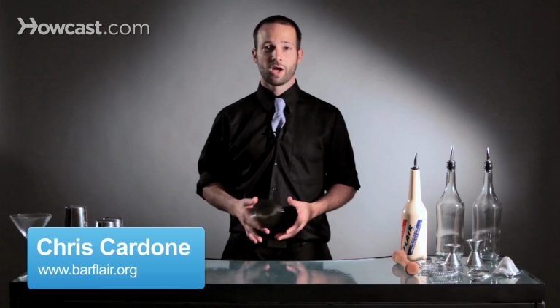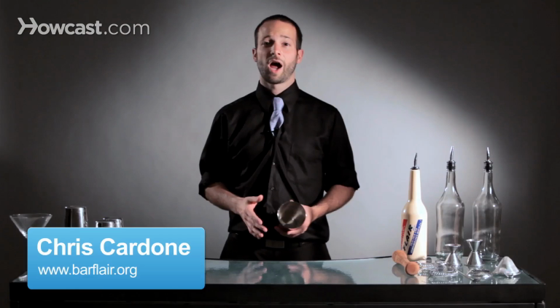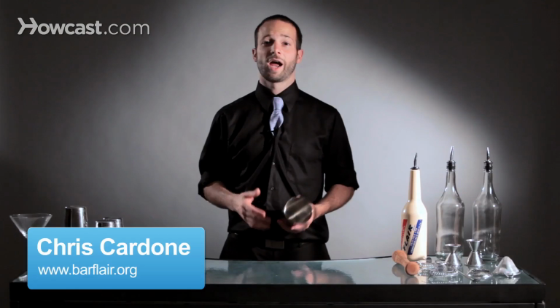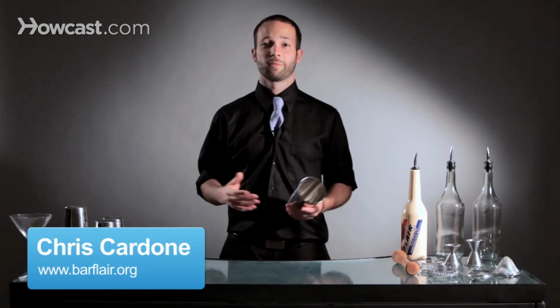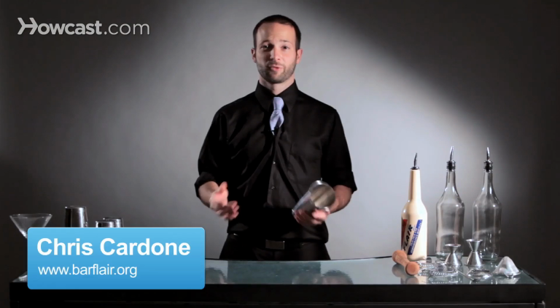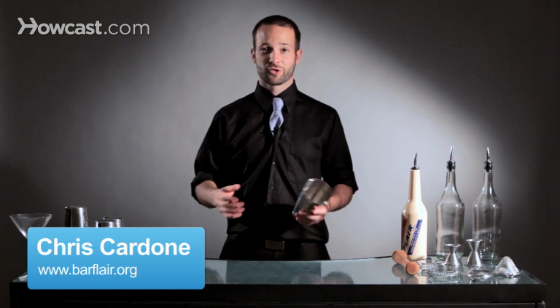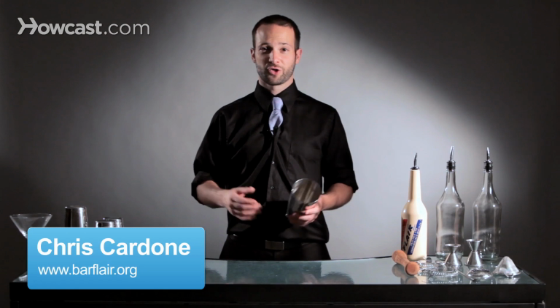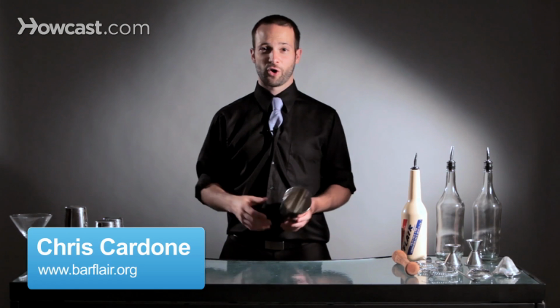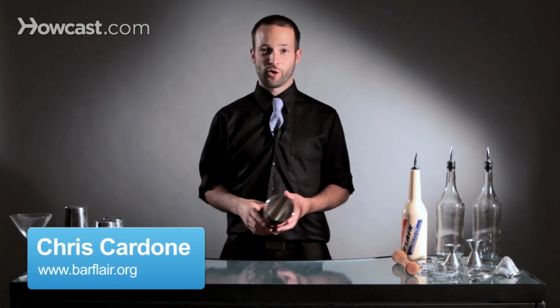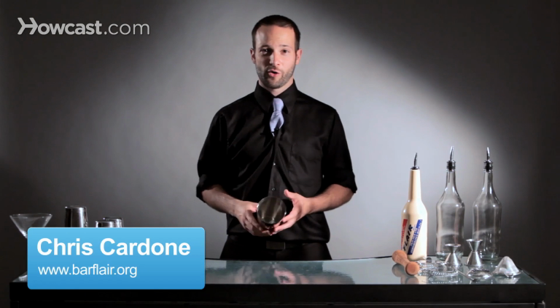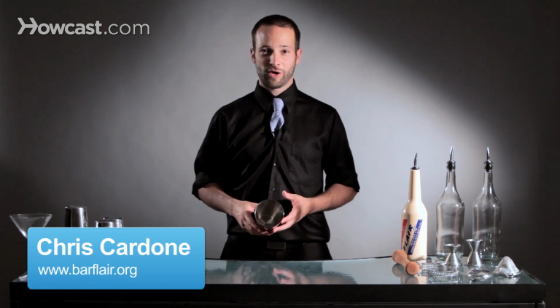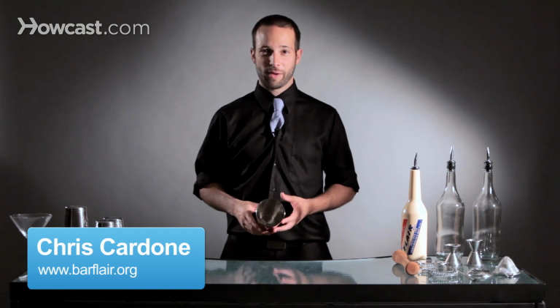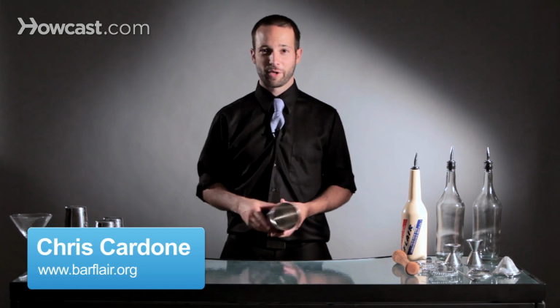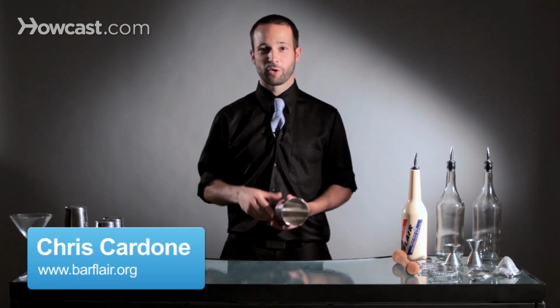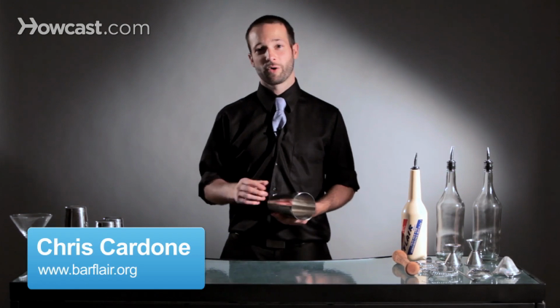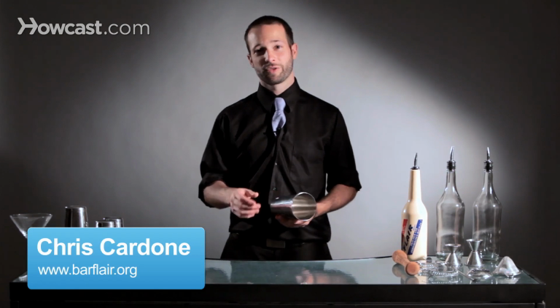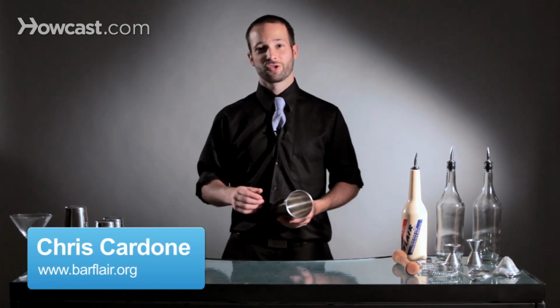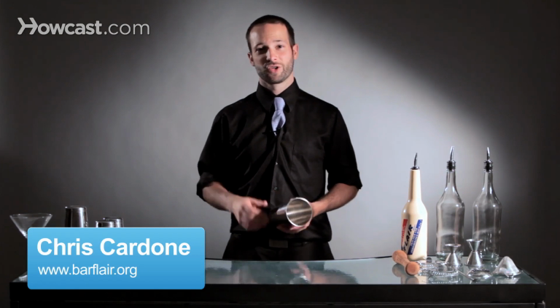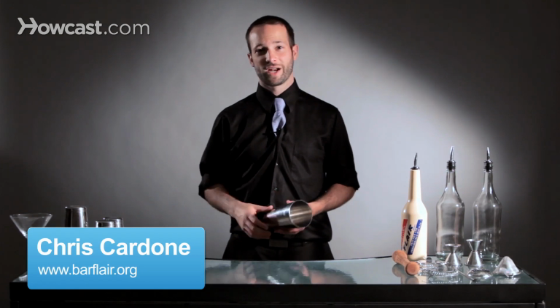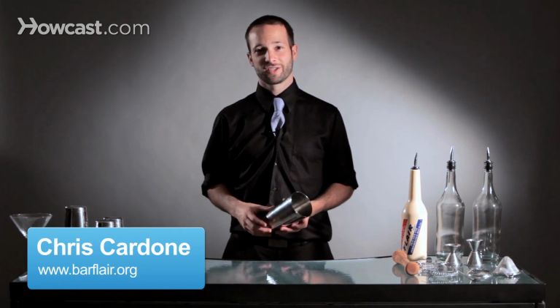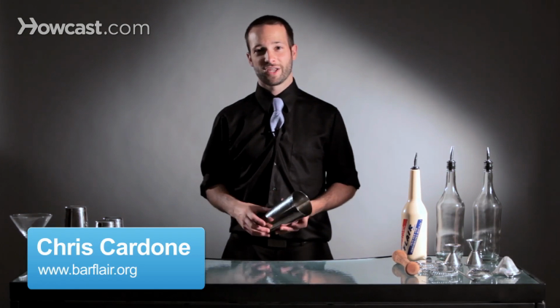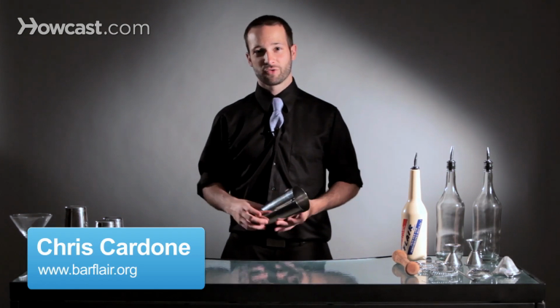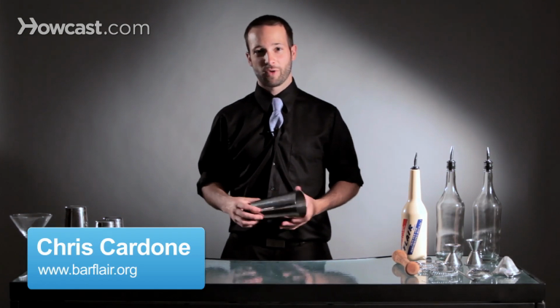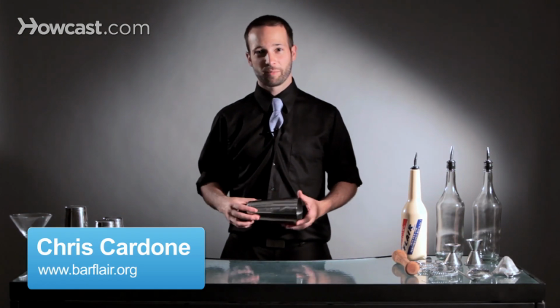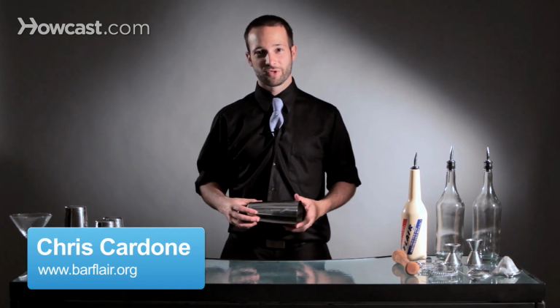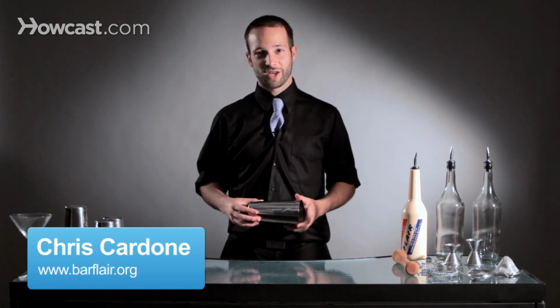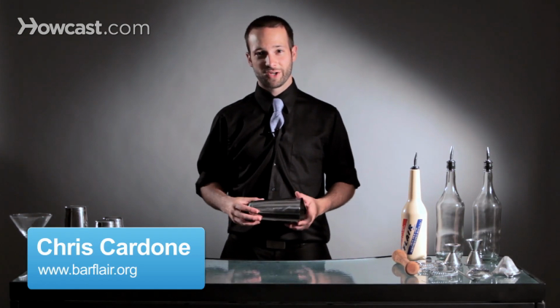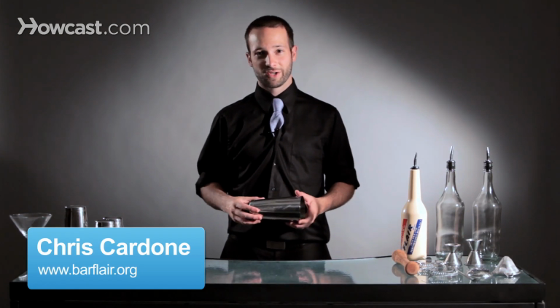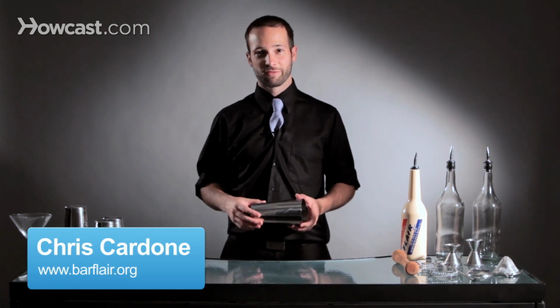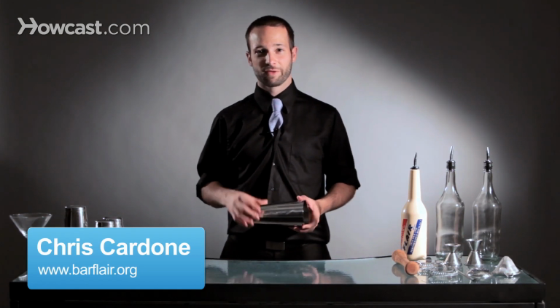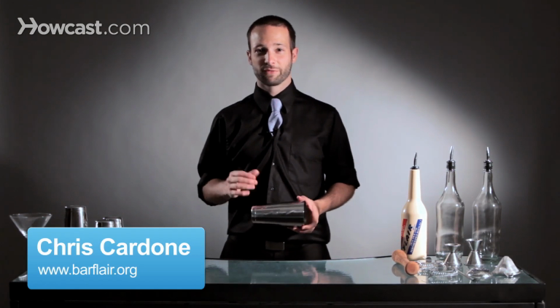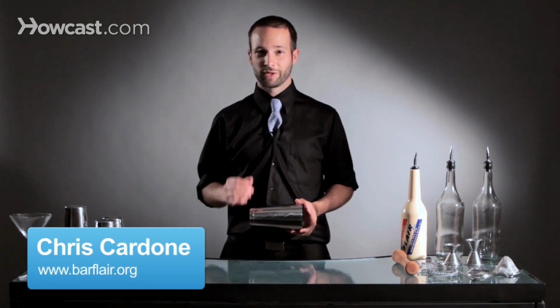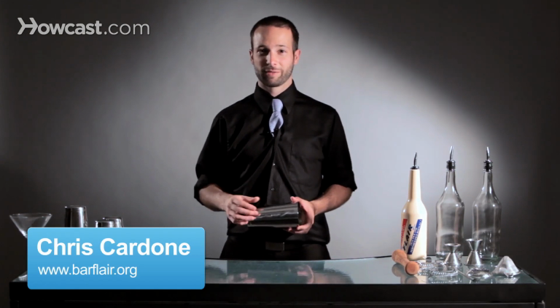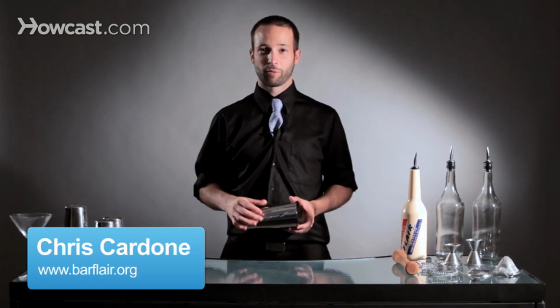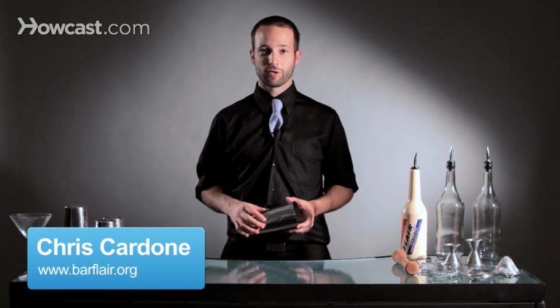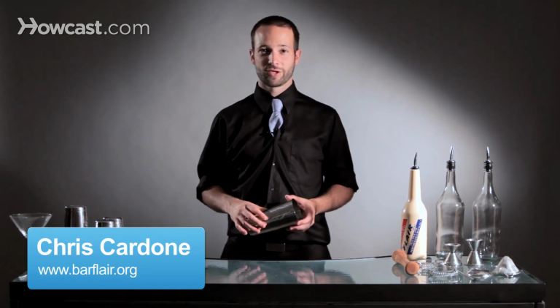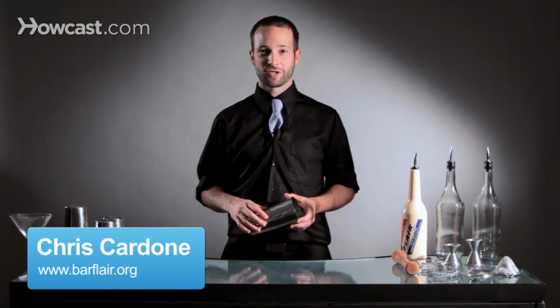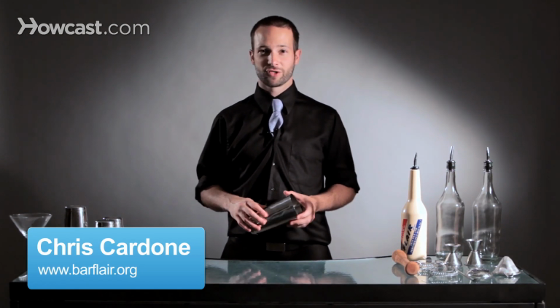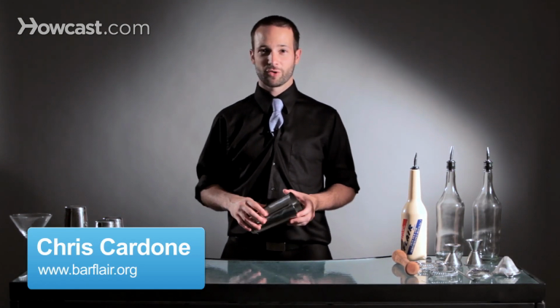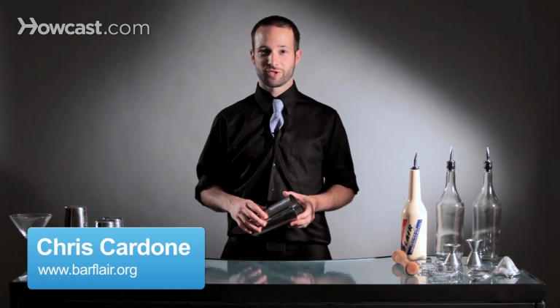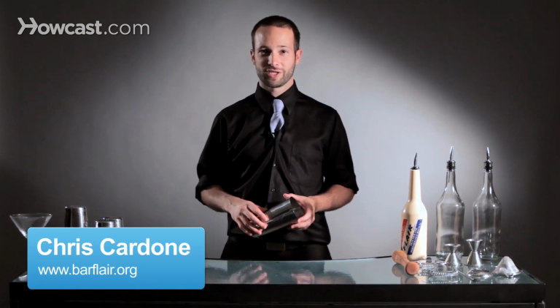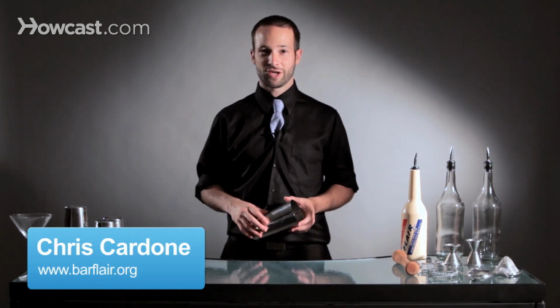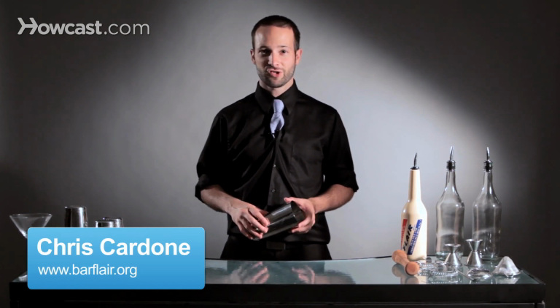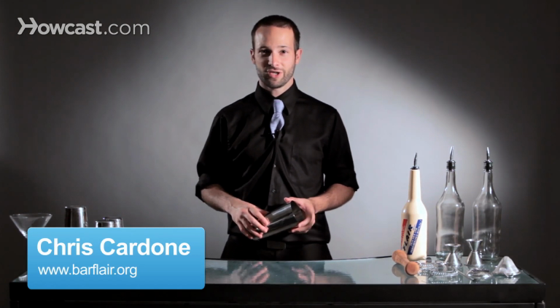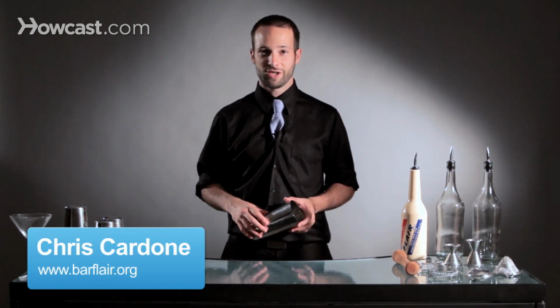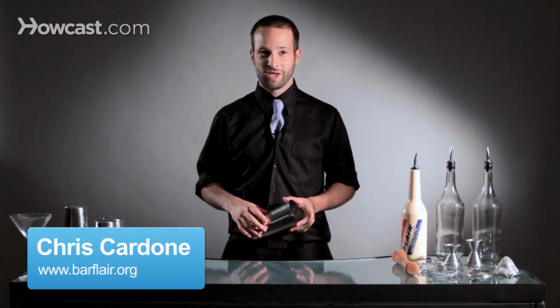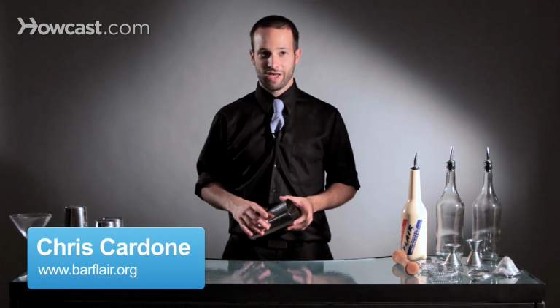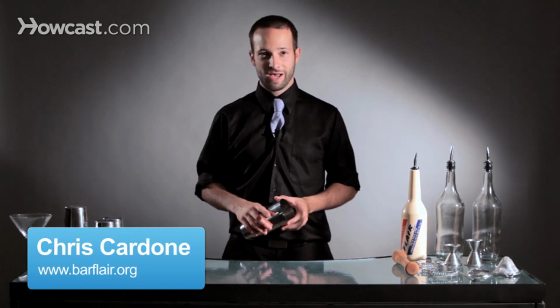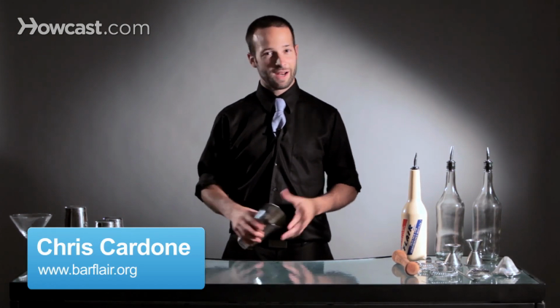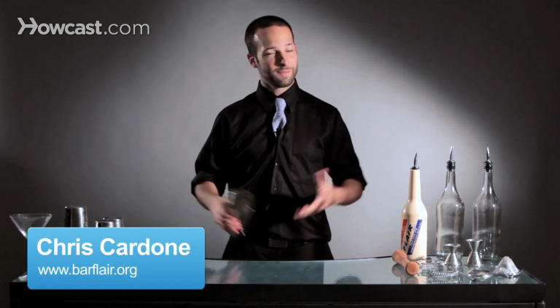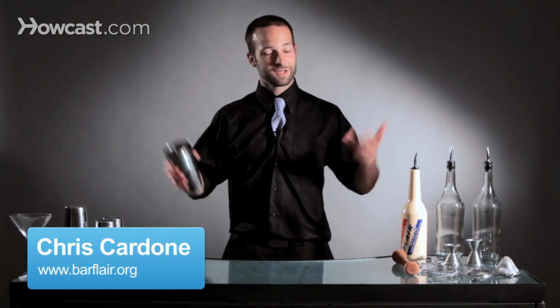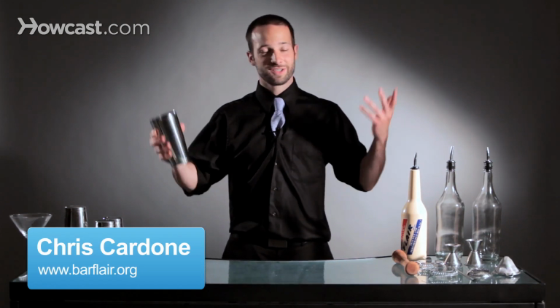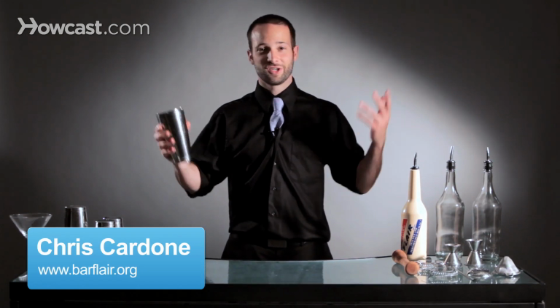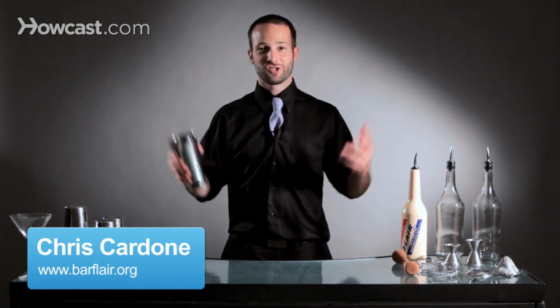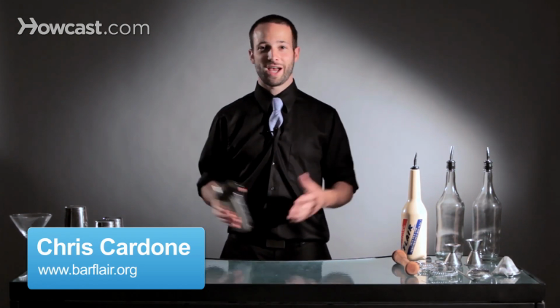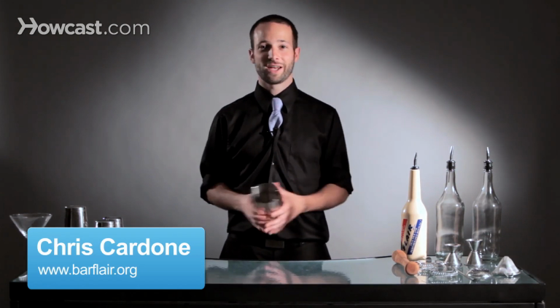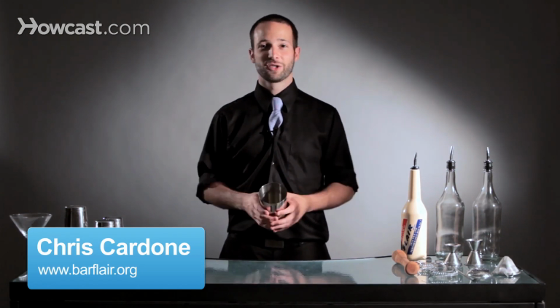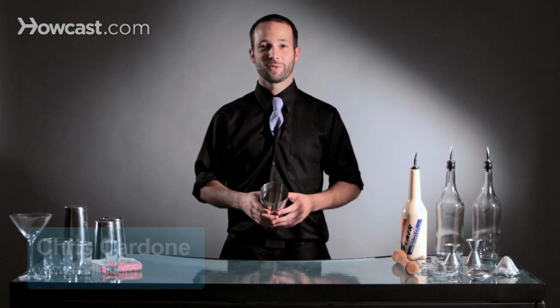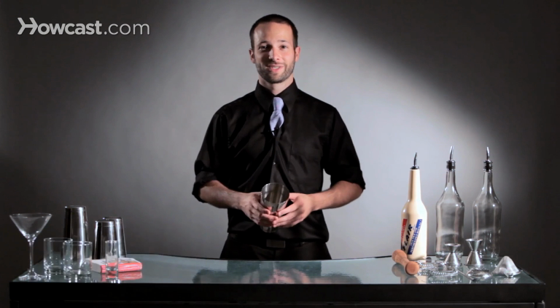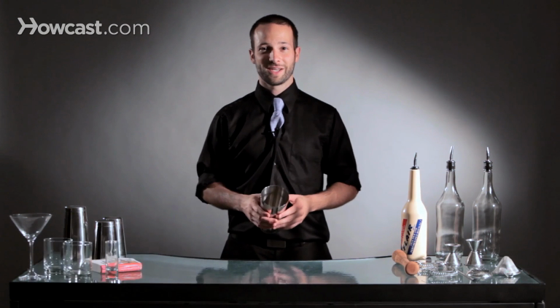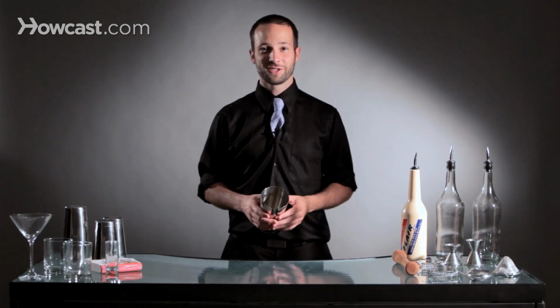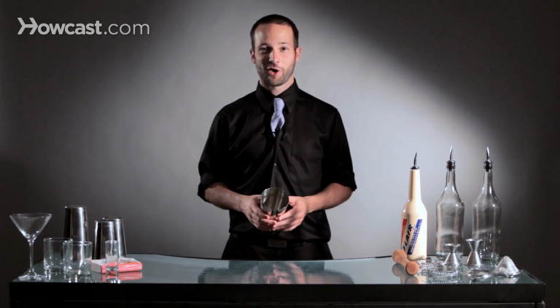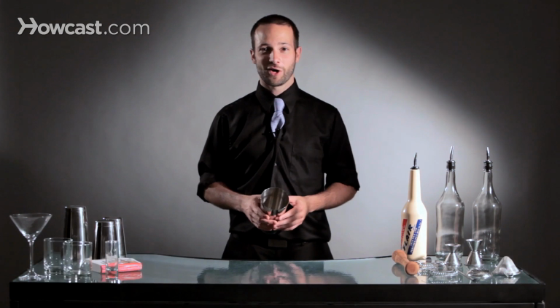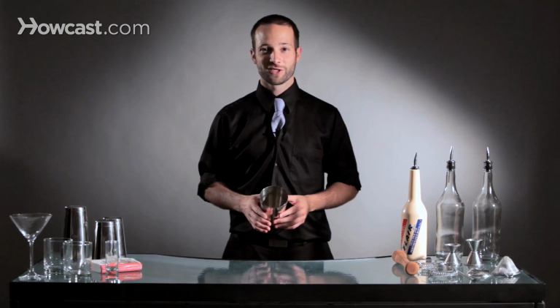Hi, I'm Chris Cardone. I'm the Northeast United States representative of the Flare Bar Tin Association, and I'm going to teach you how to do a tin toss.